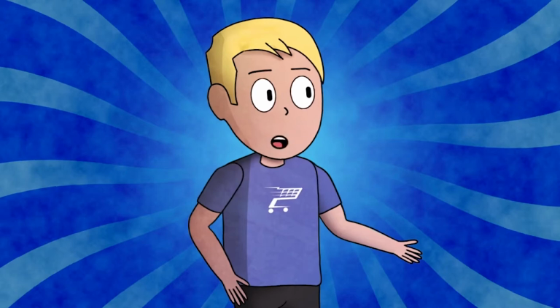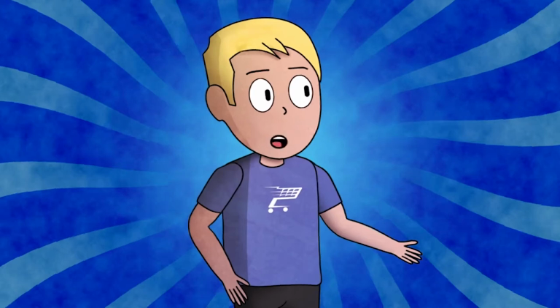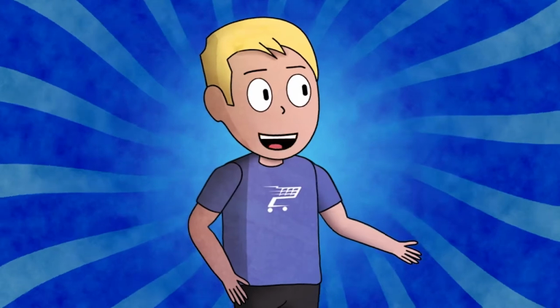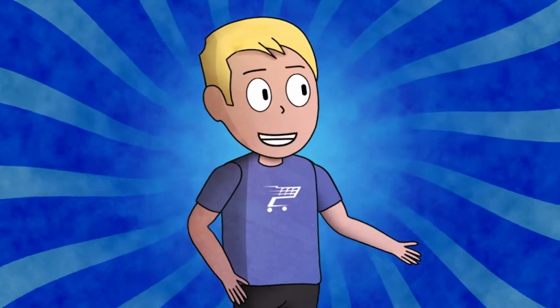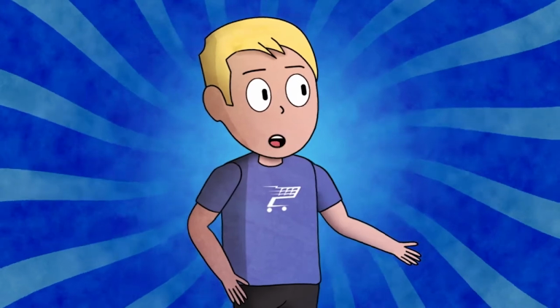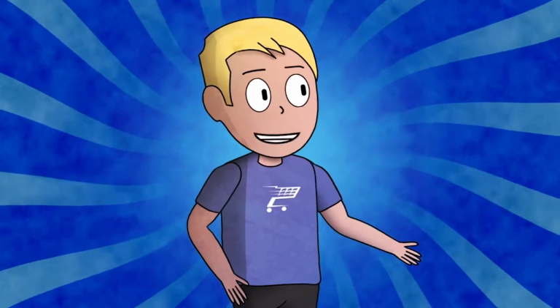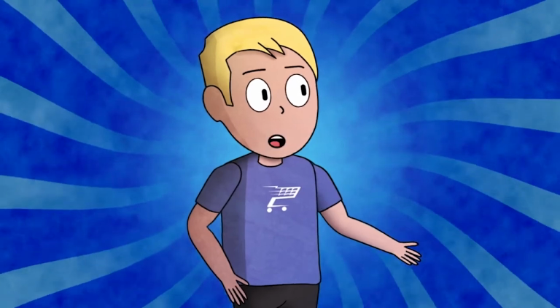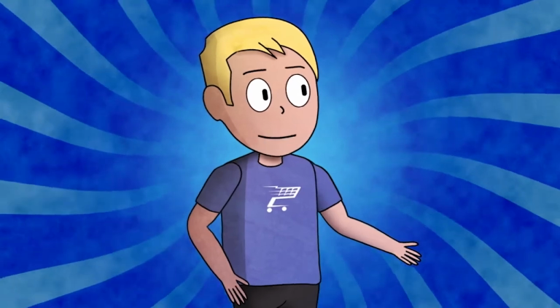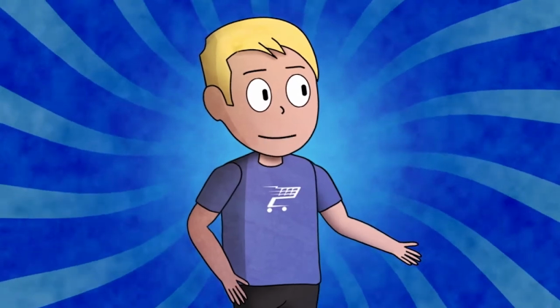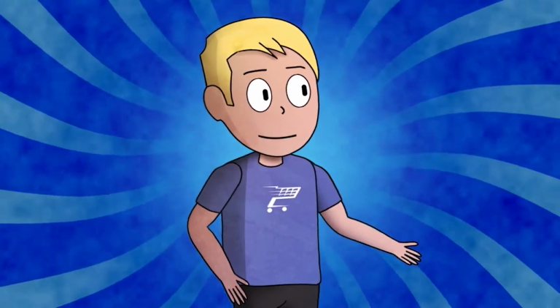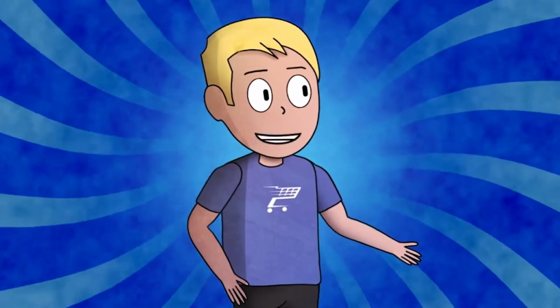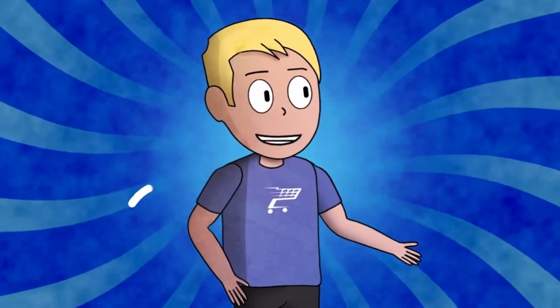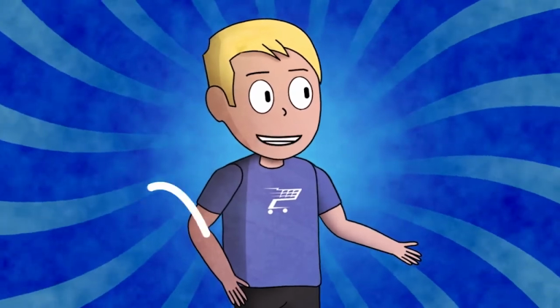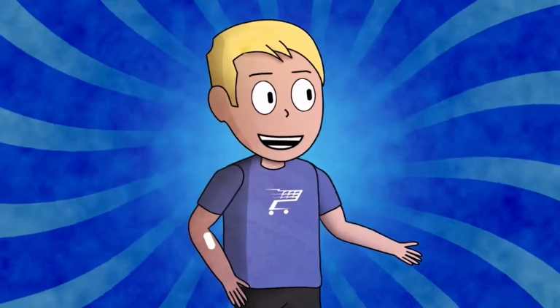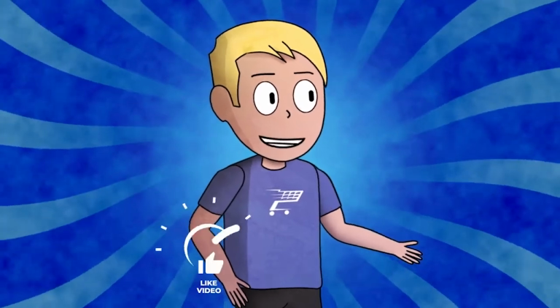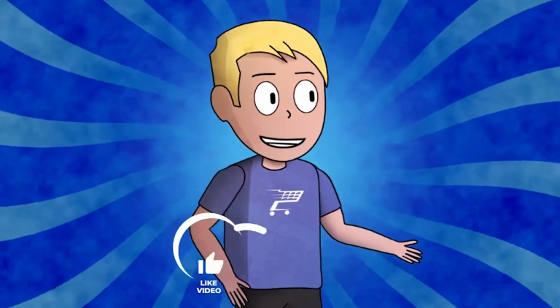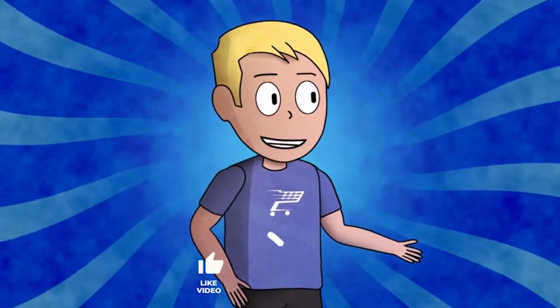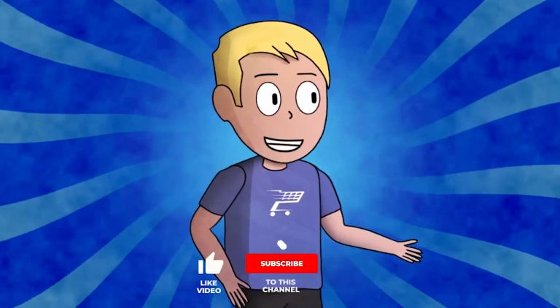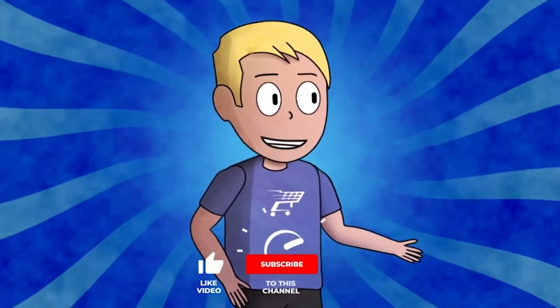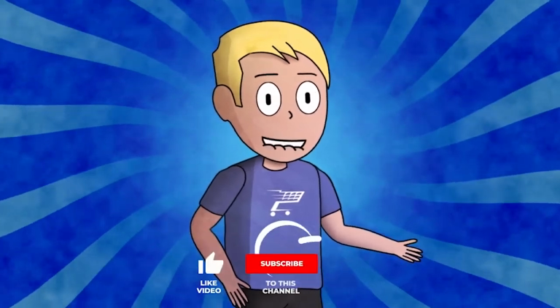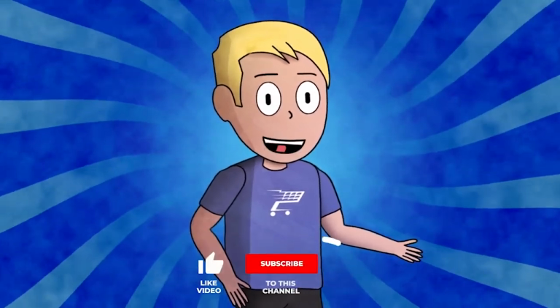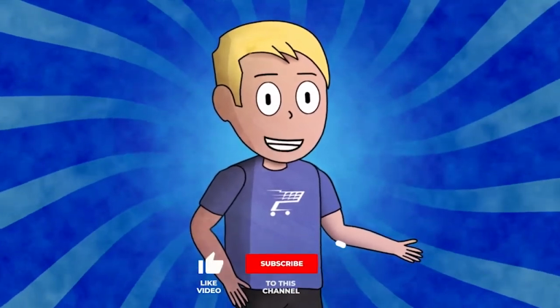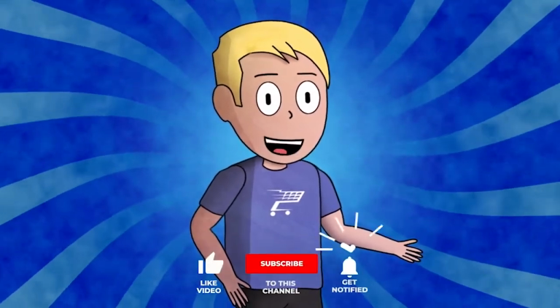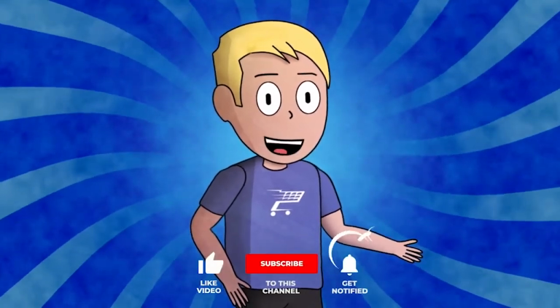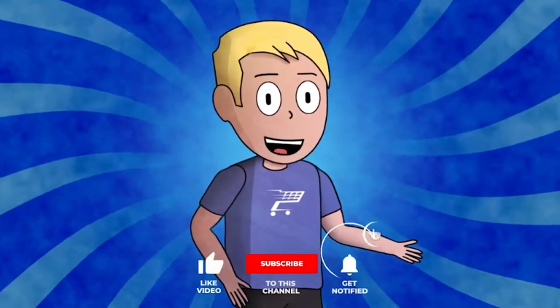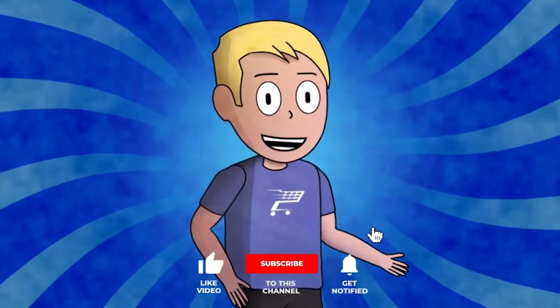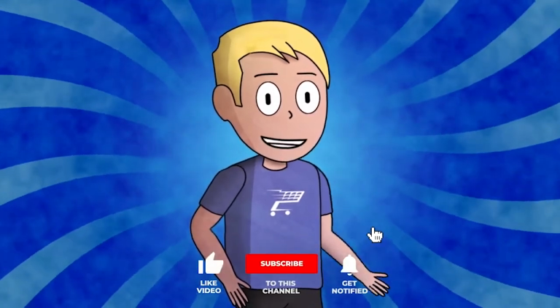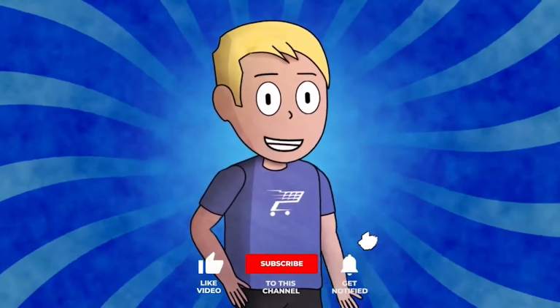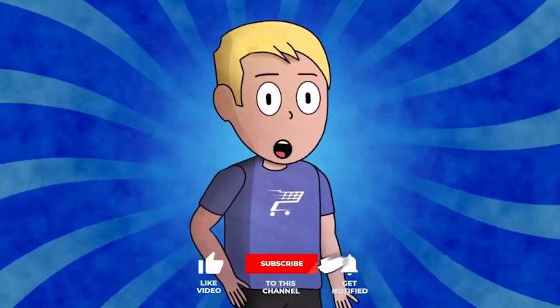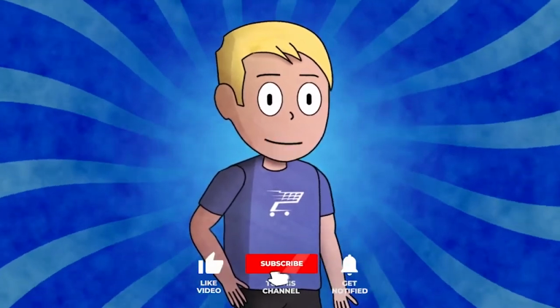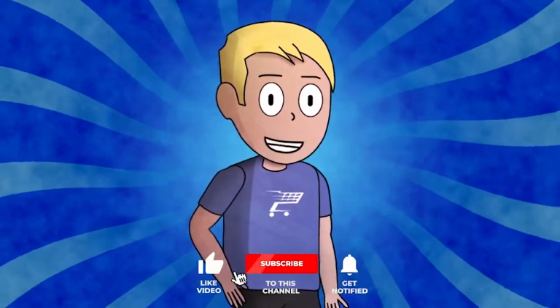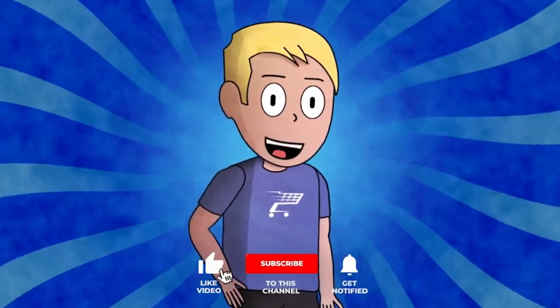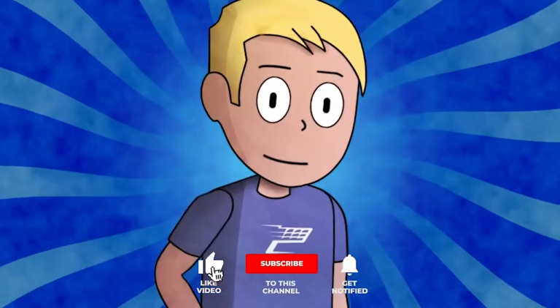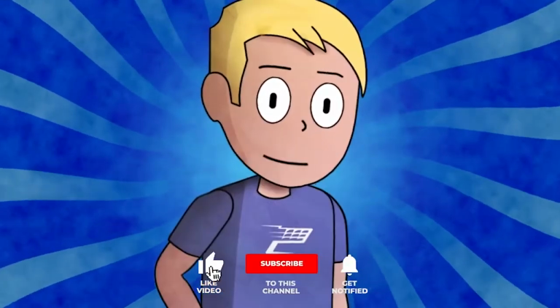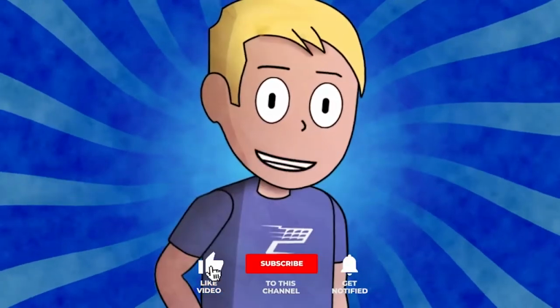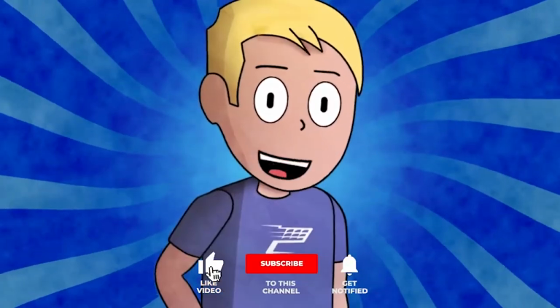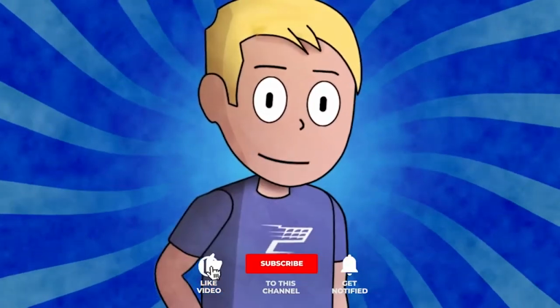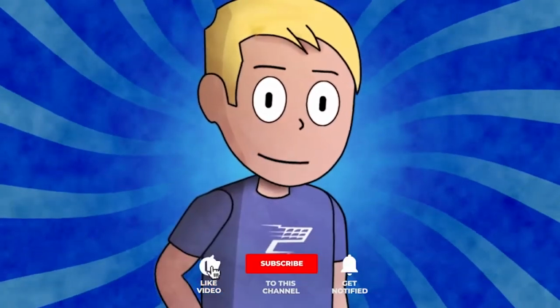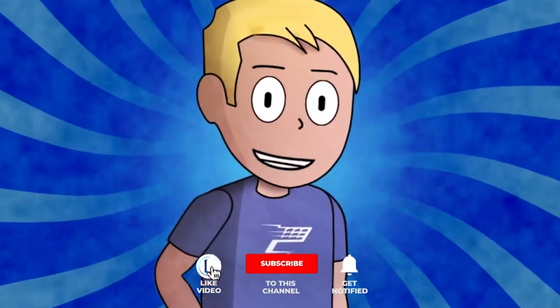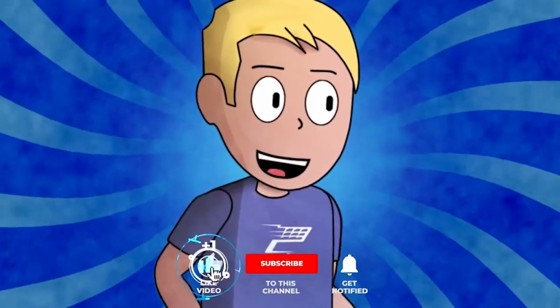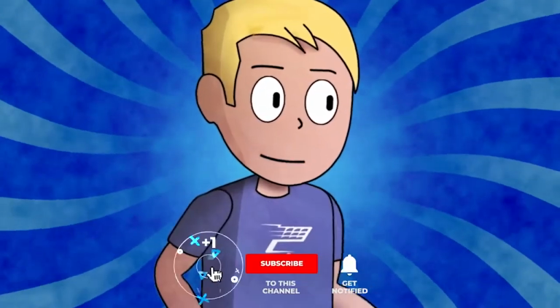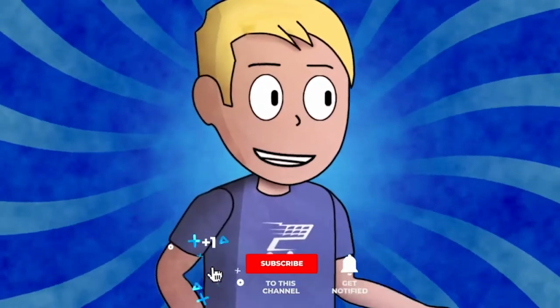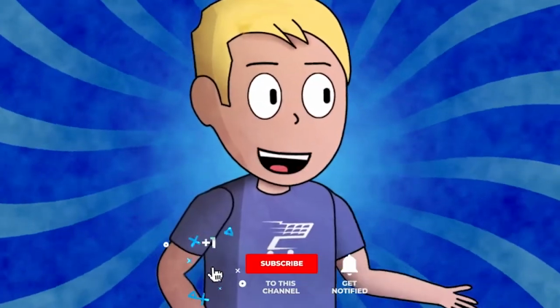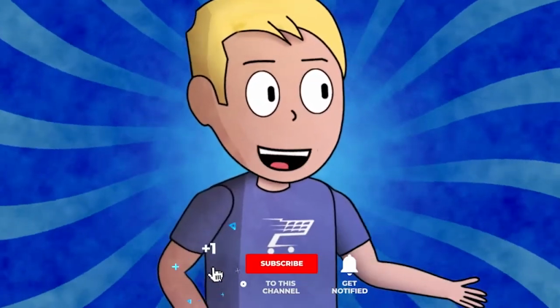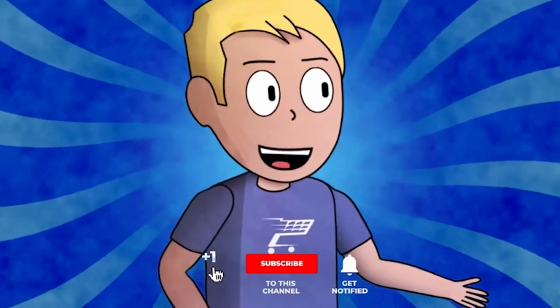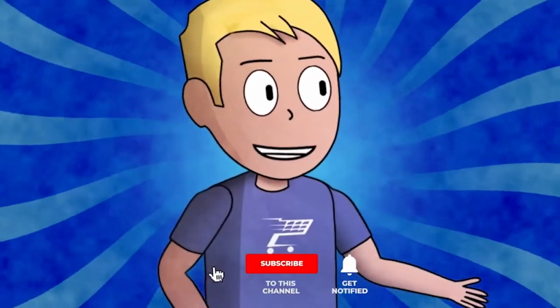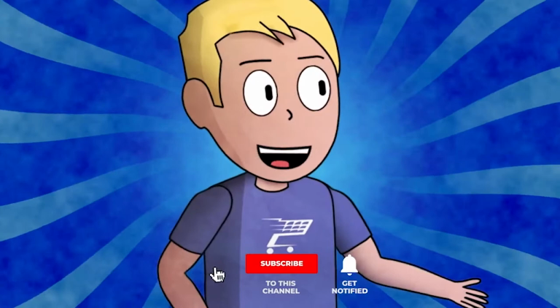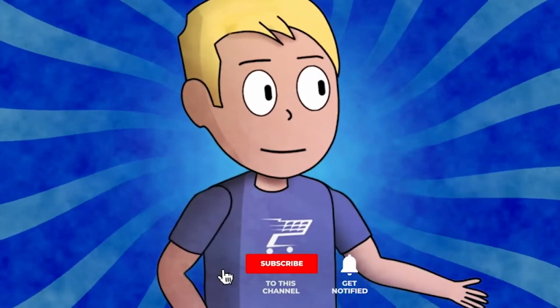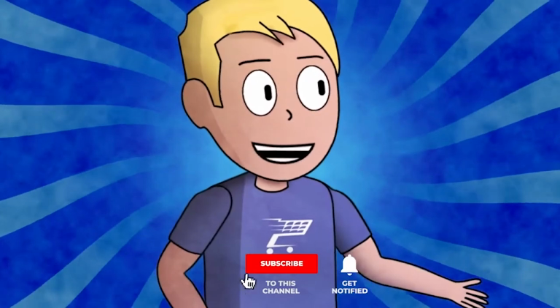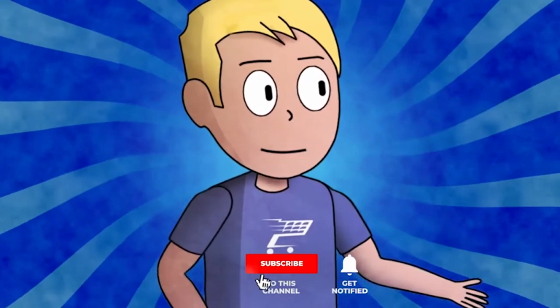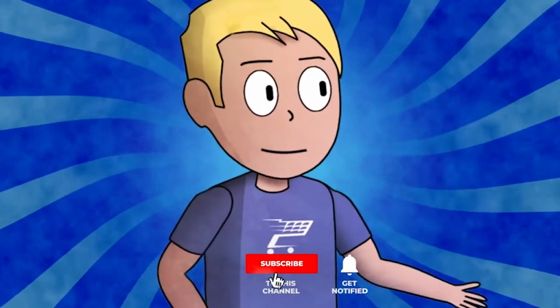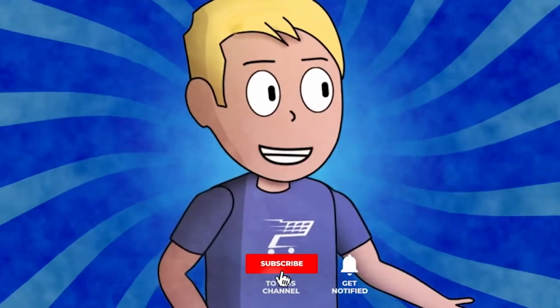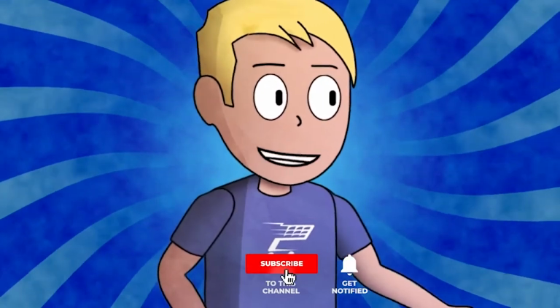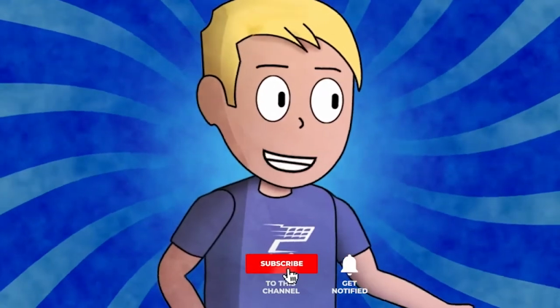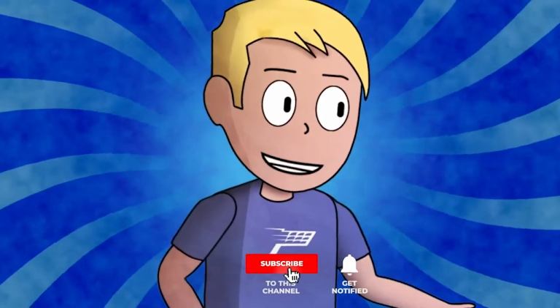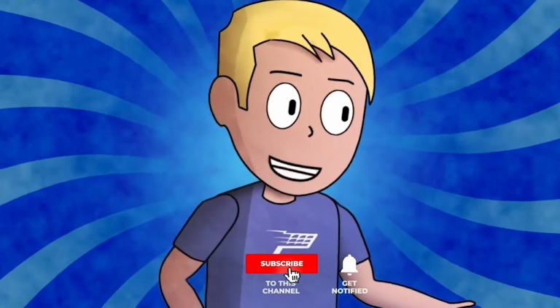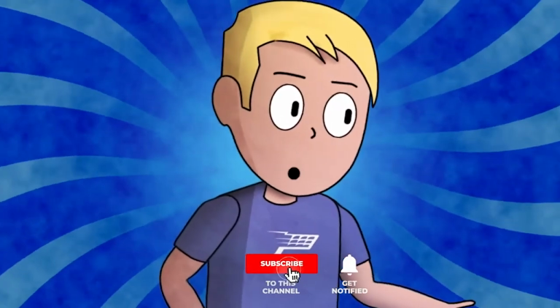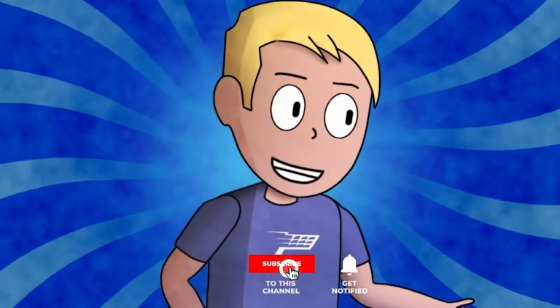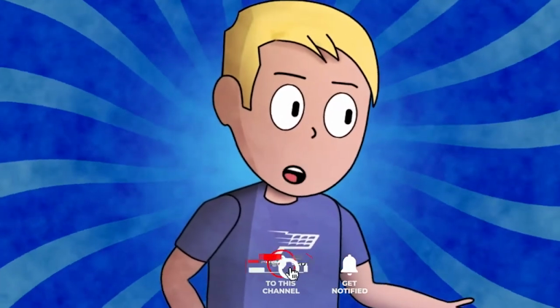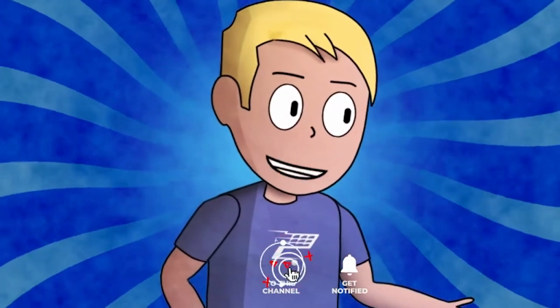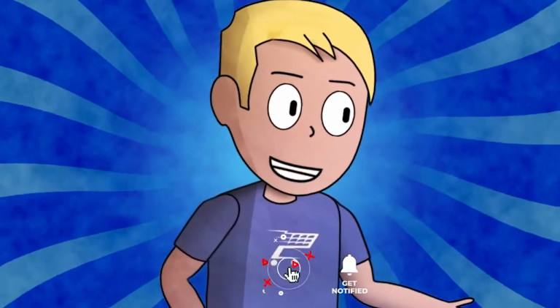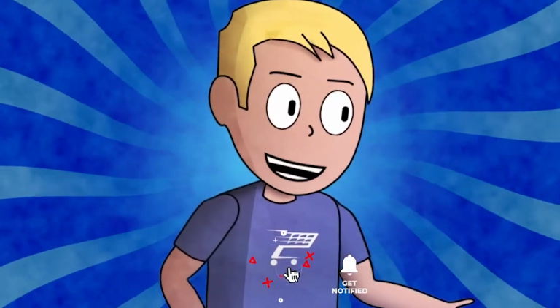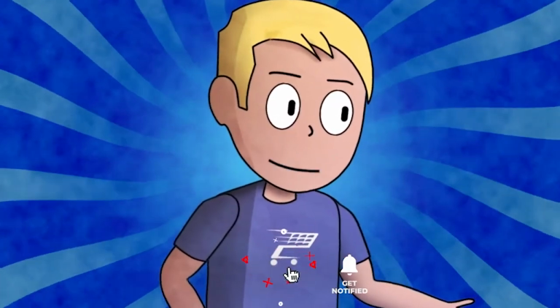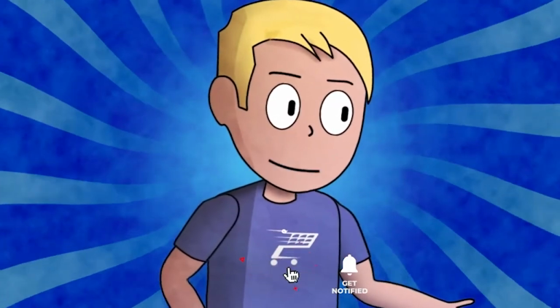Product research is what makes a successful dropshipping store. I'm Oscar with Sell This Product and we bring you 10 trending products daily.